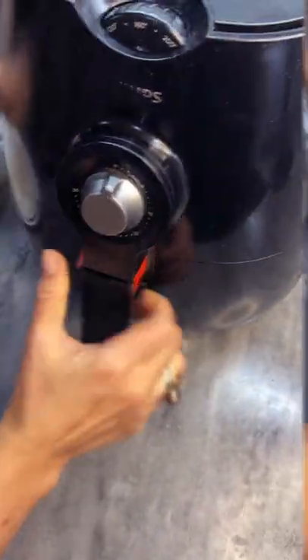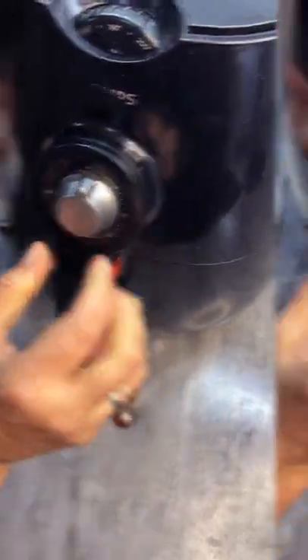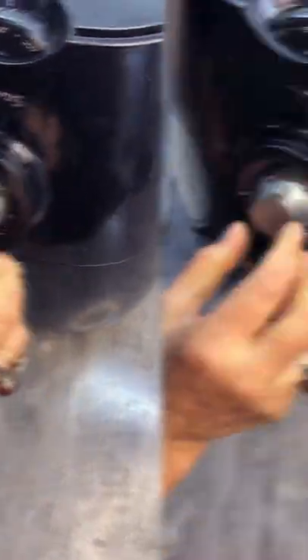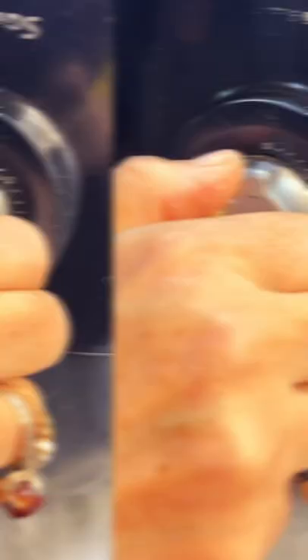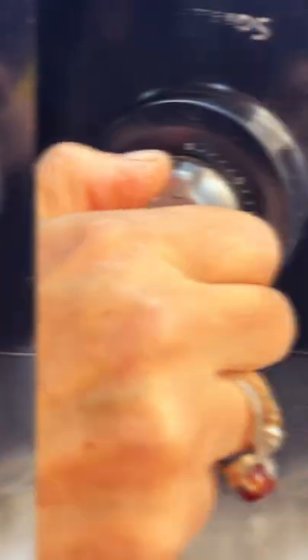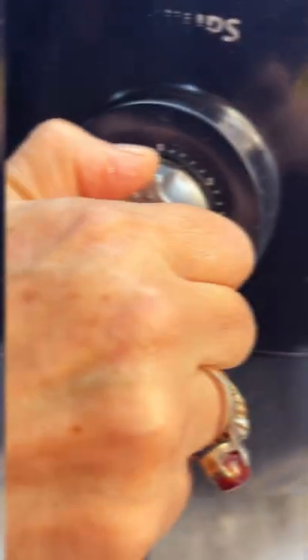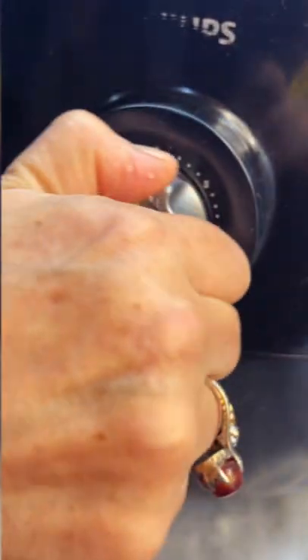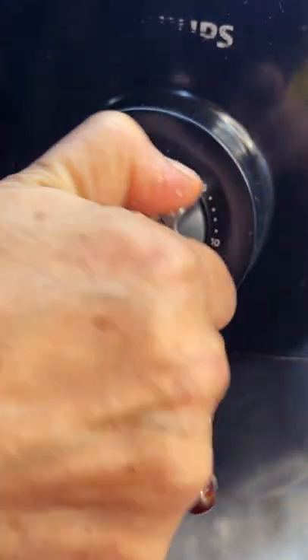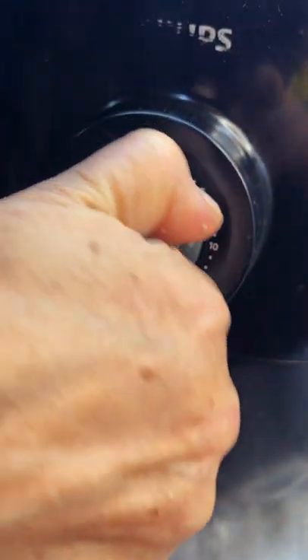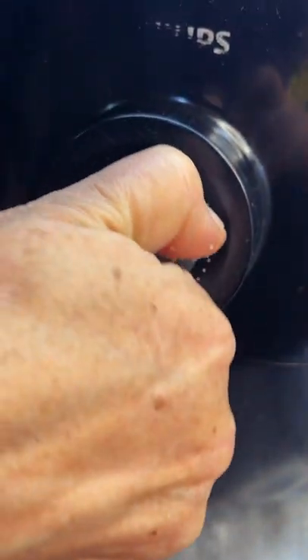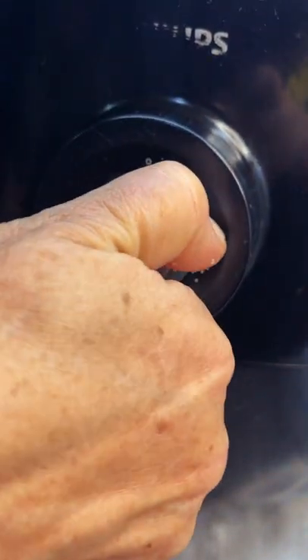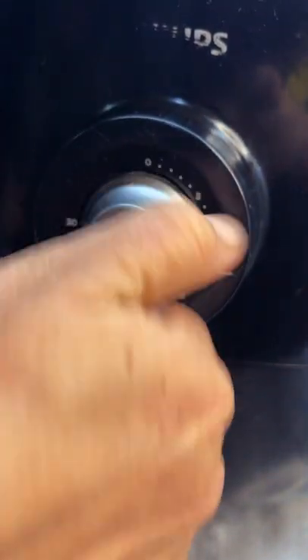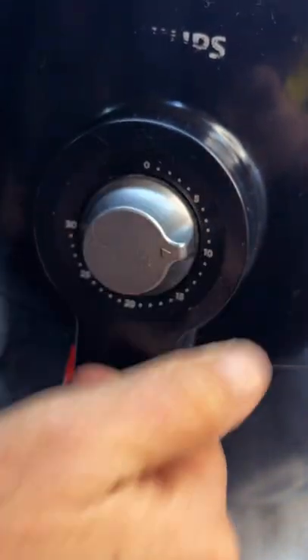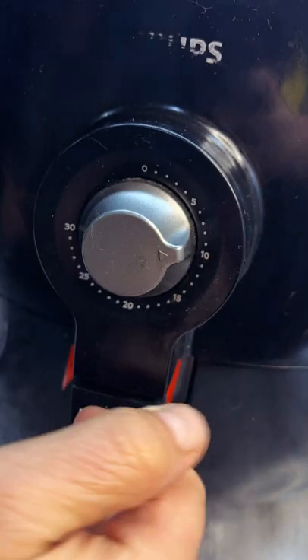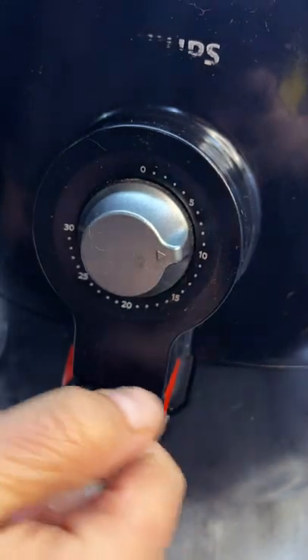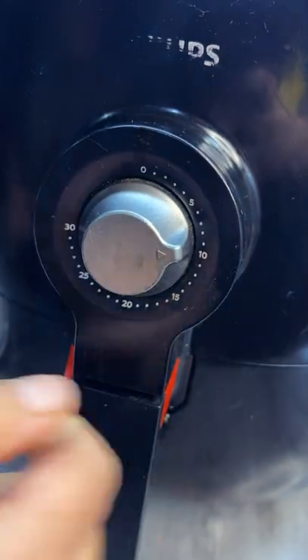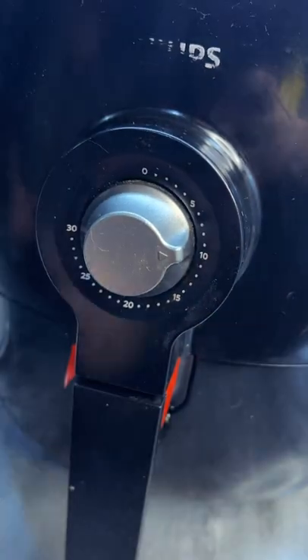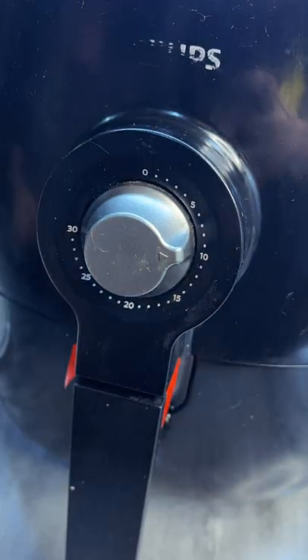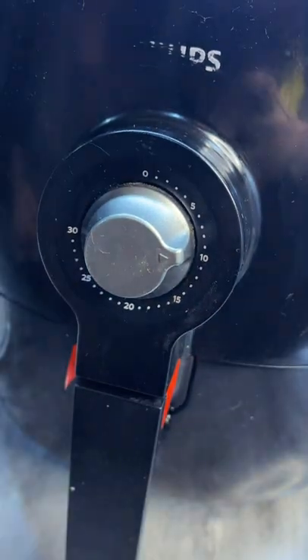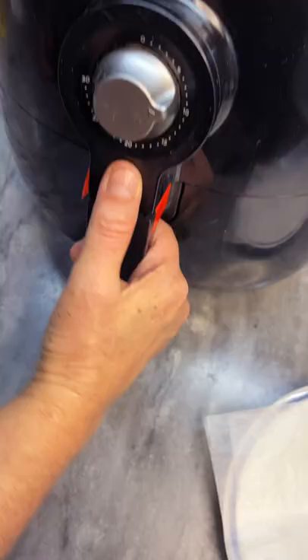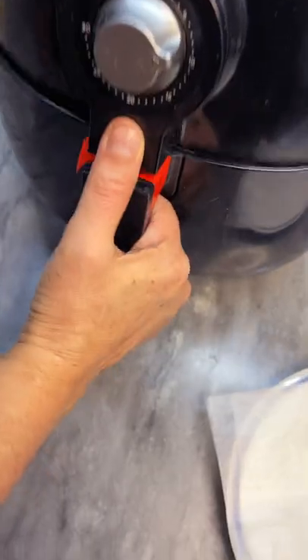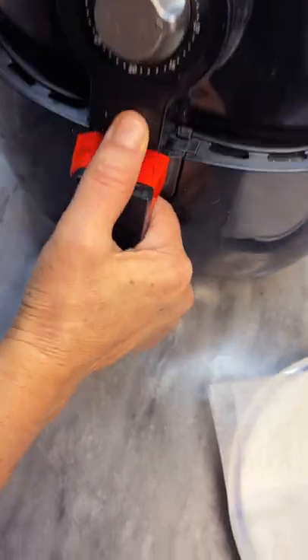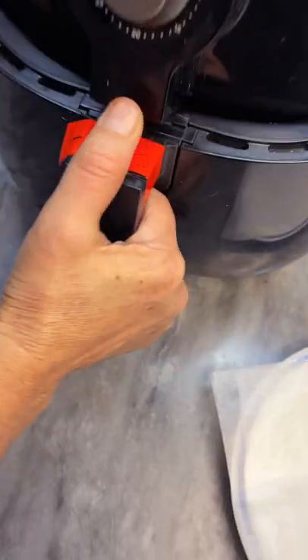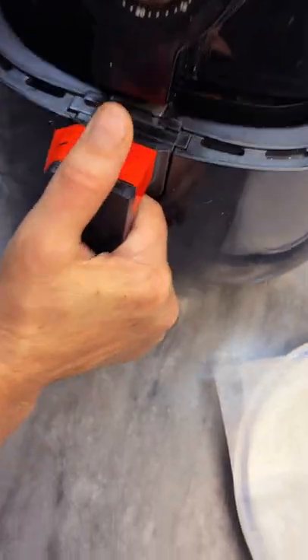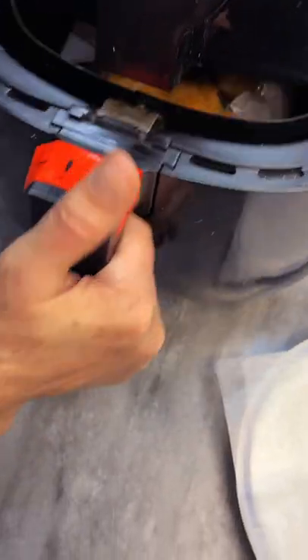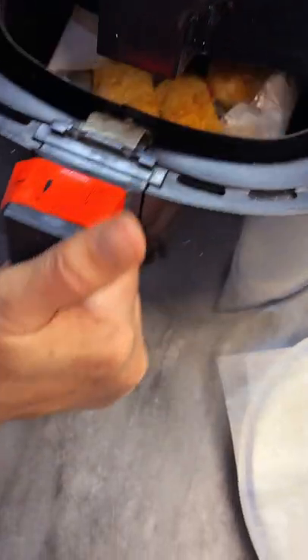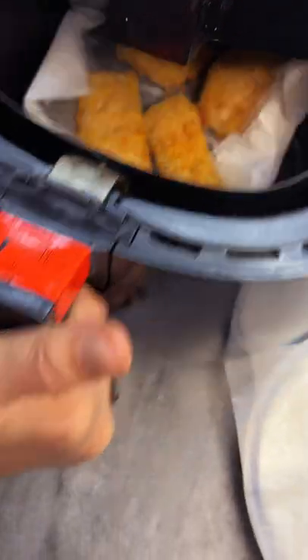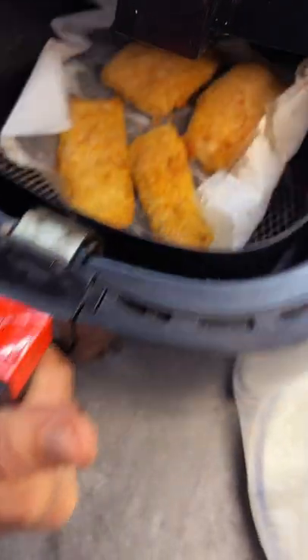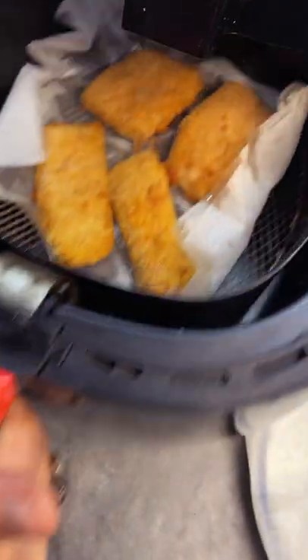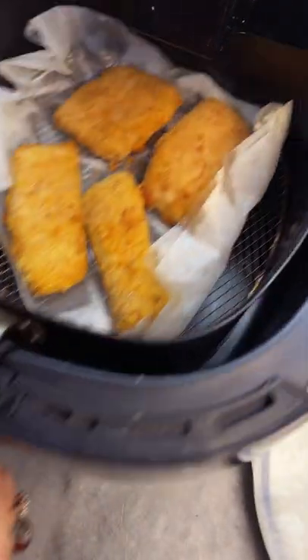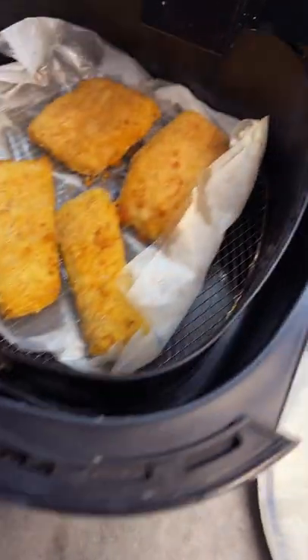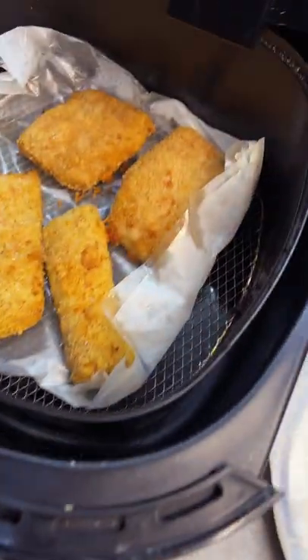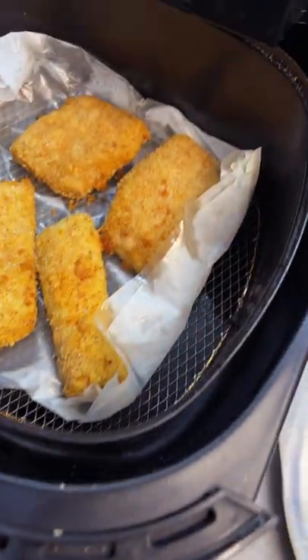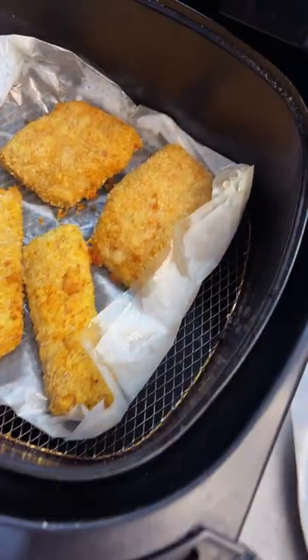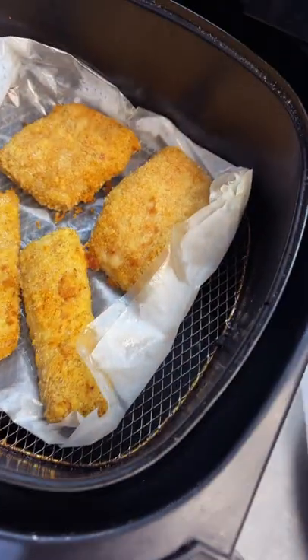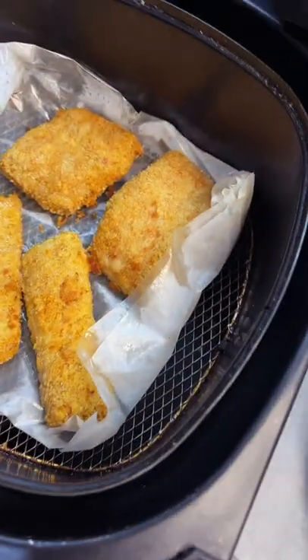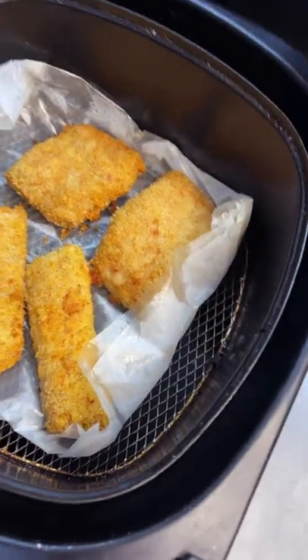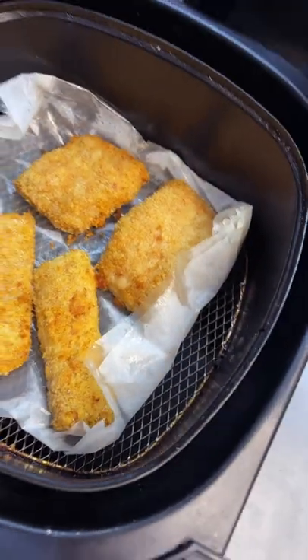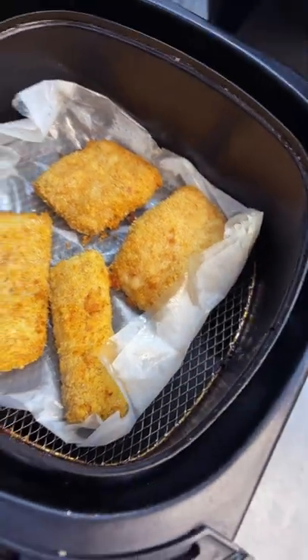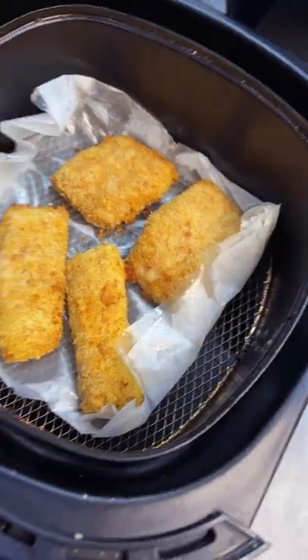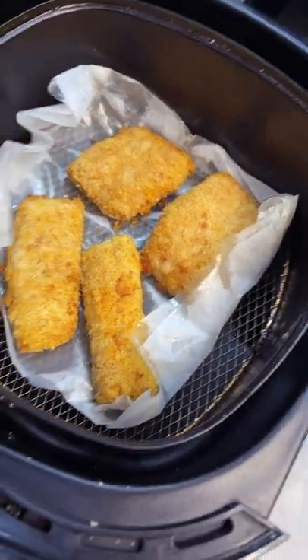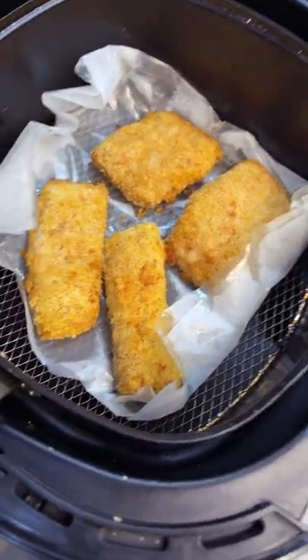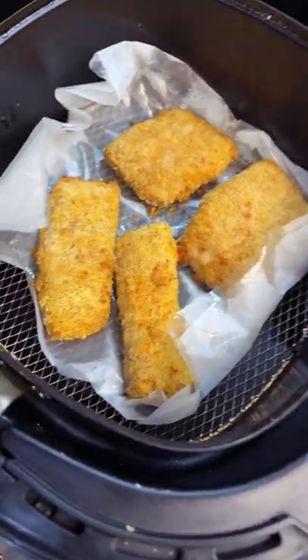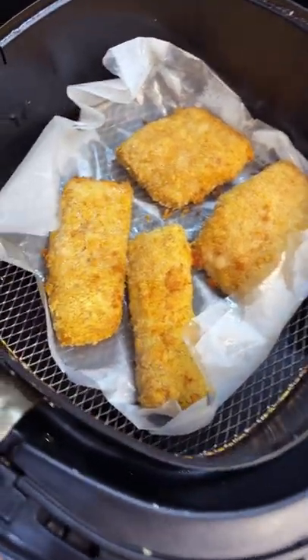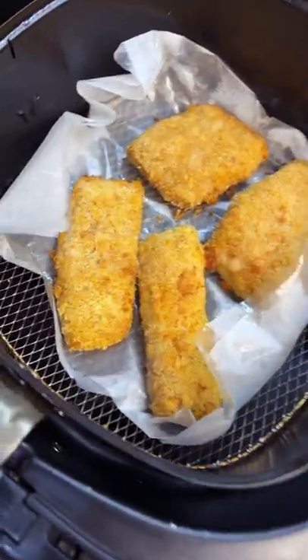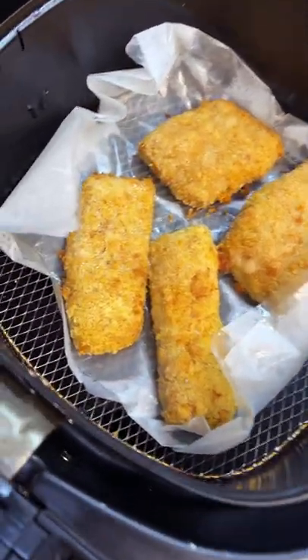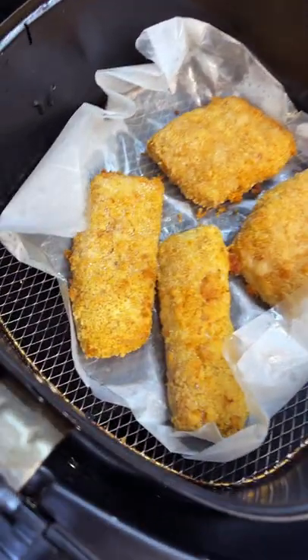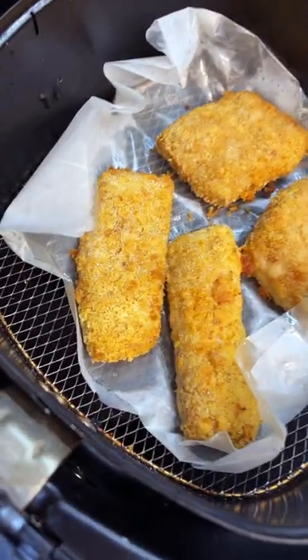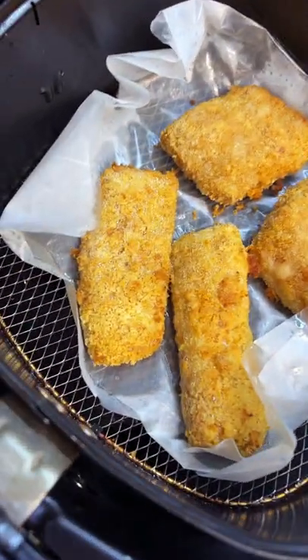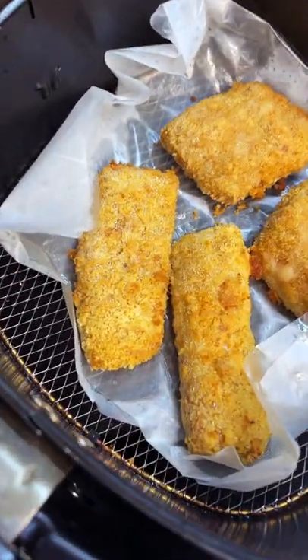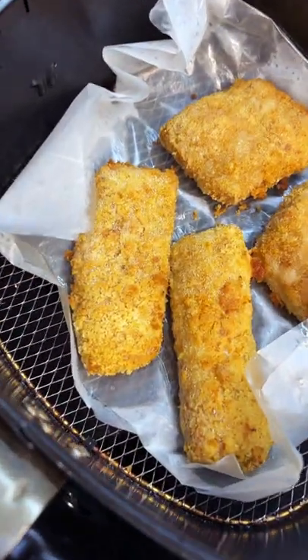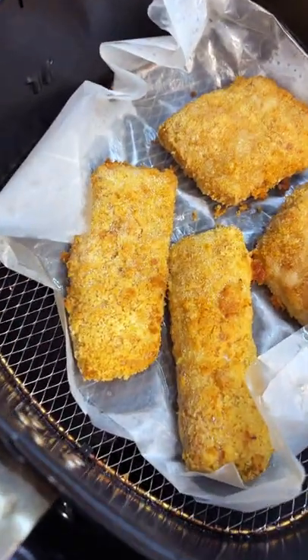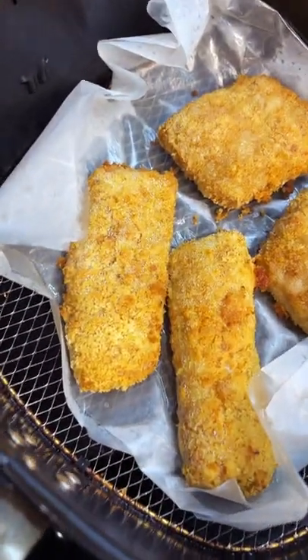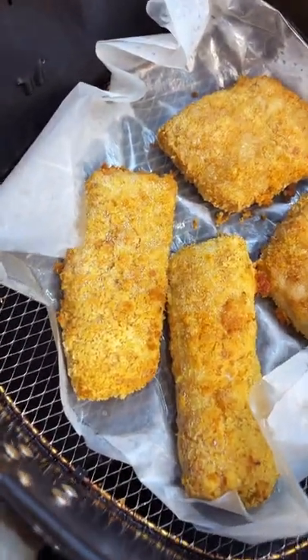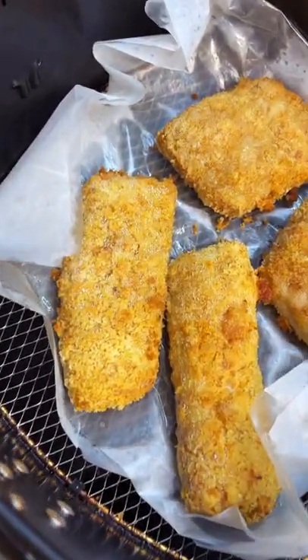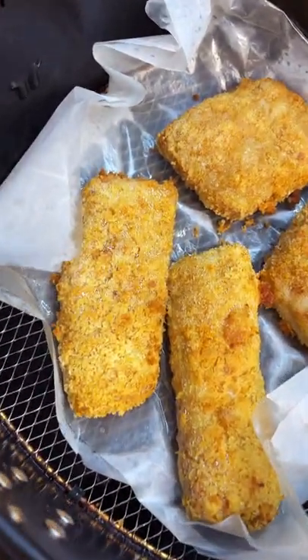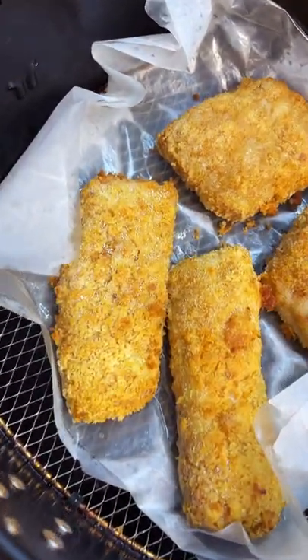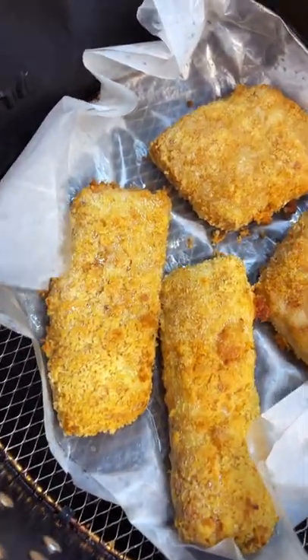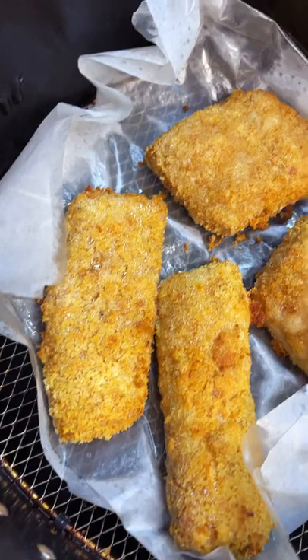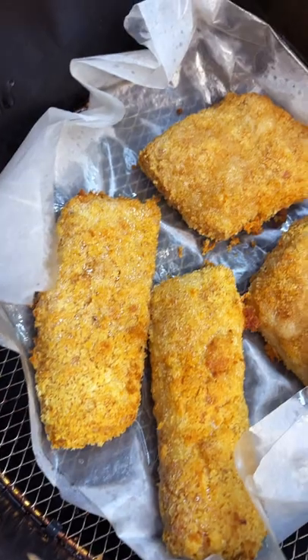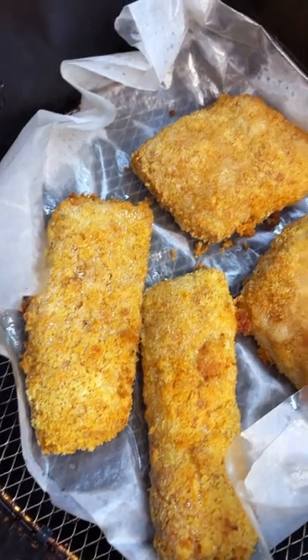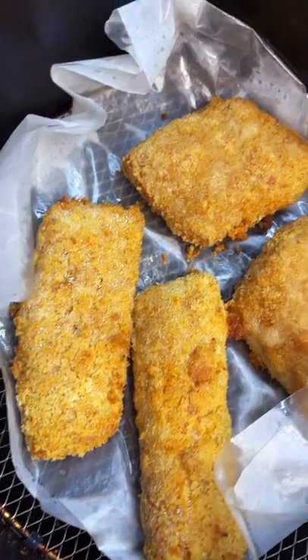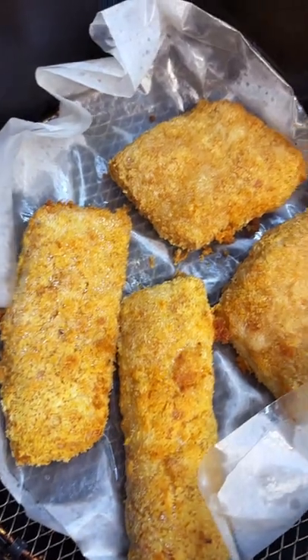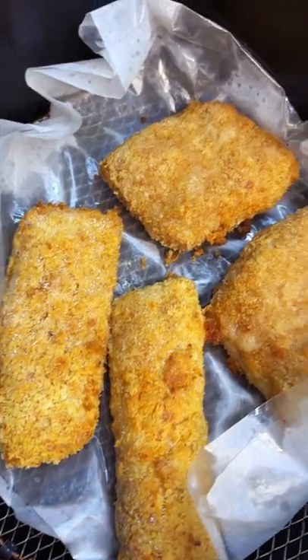Set the timer for 10 minutes and let it fry. You can add another 5 minutes if your fish isn't crispy from the outside.